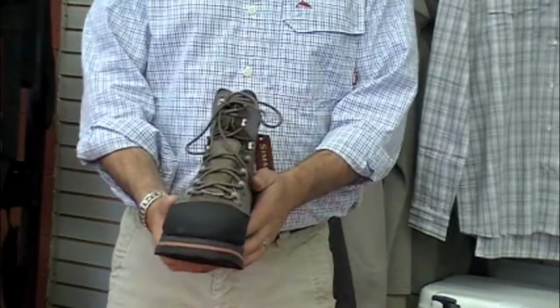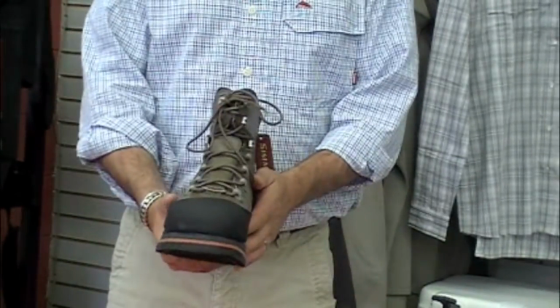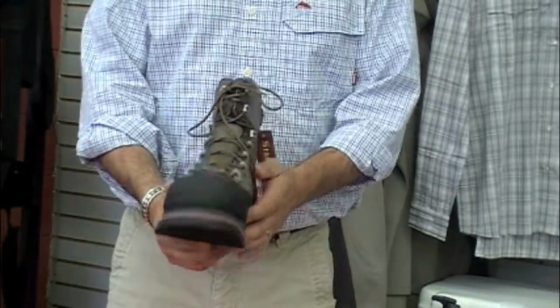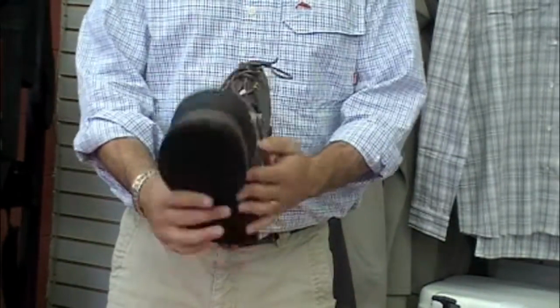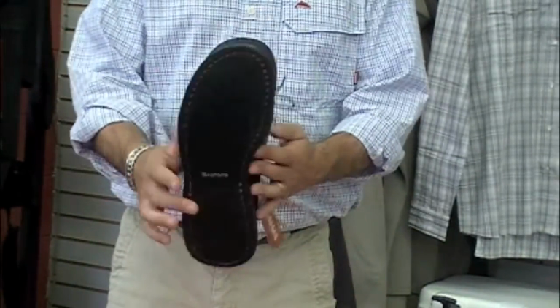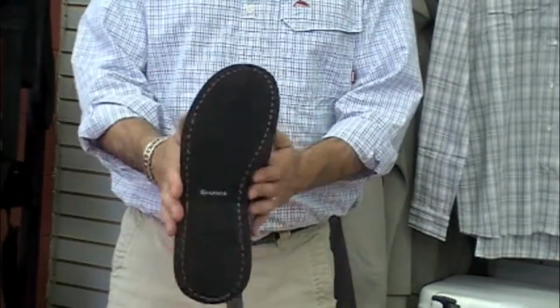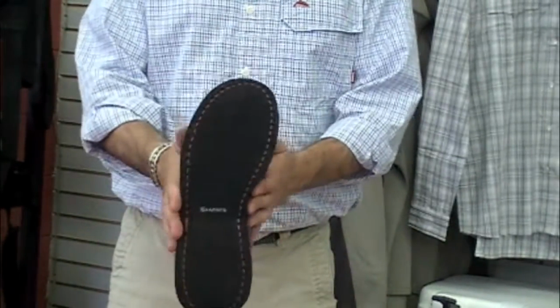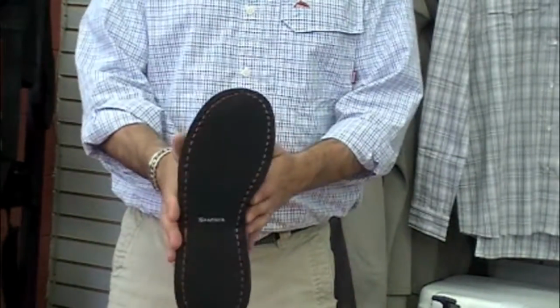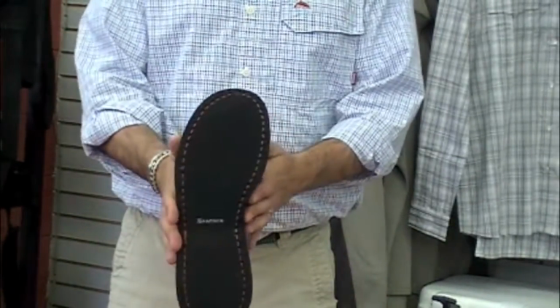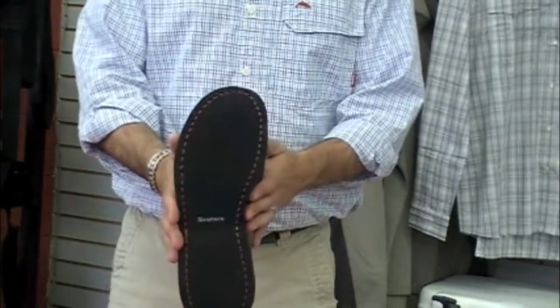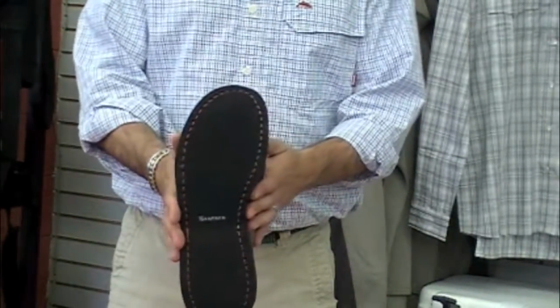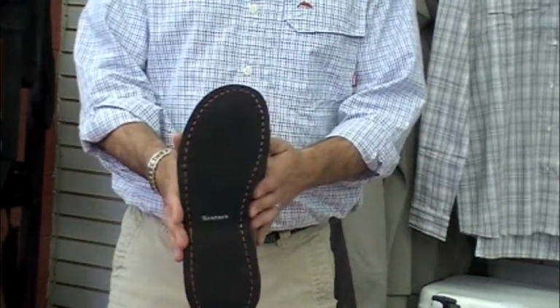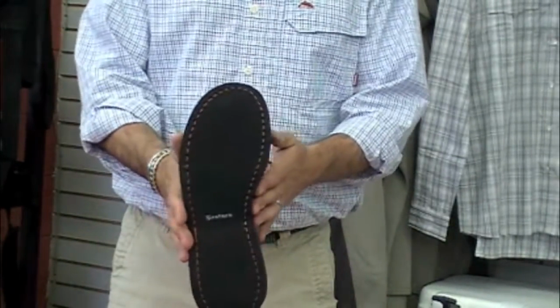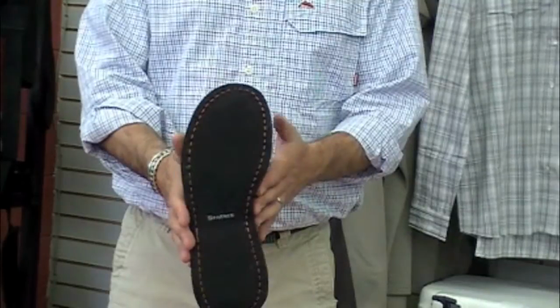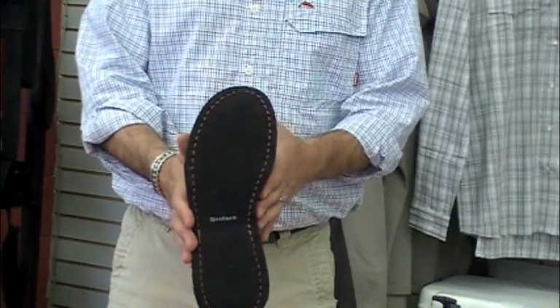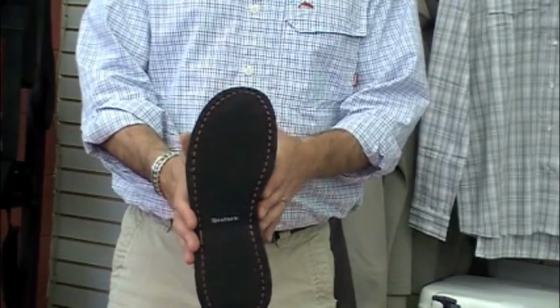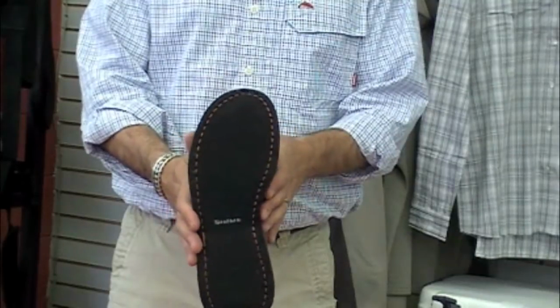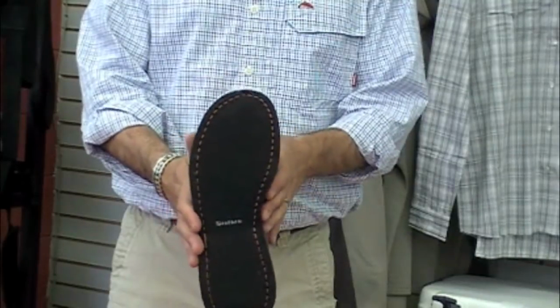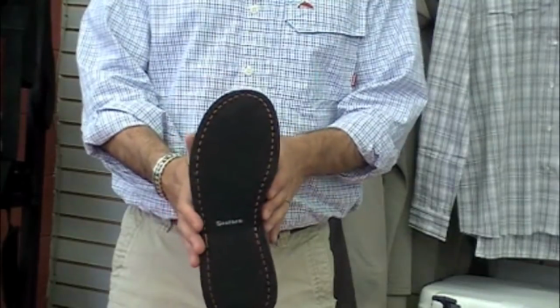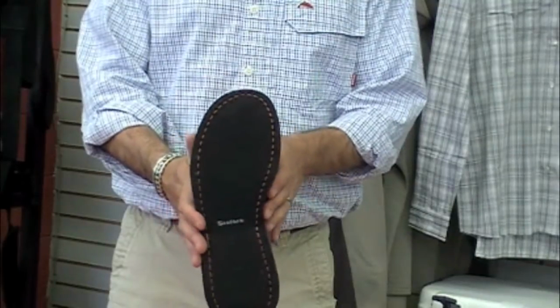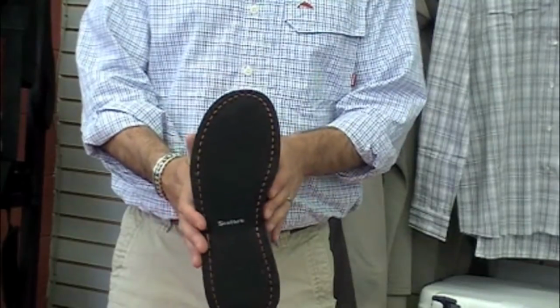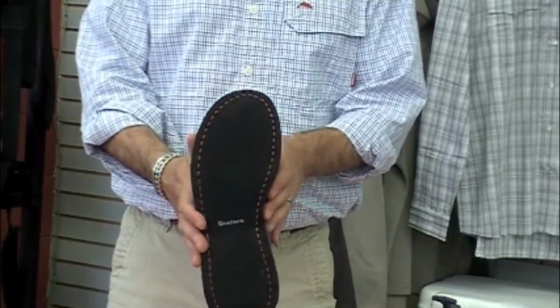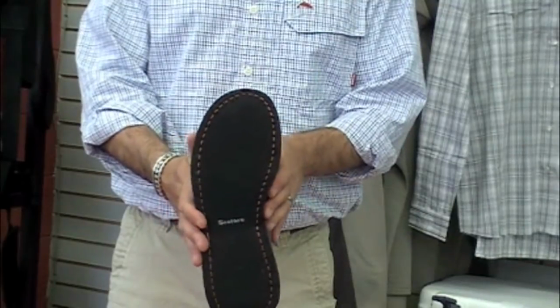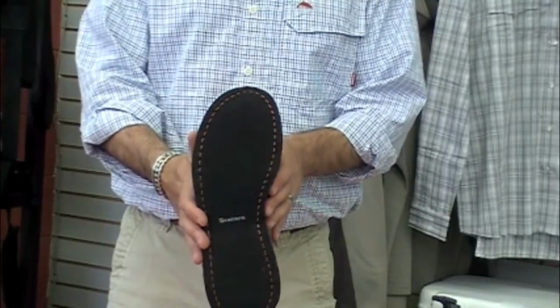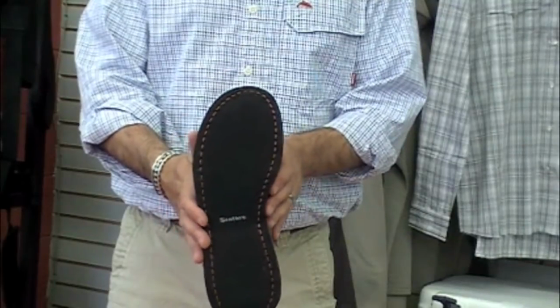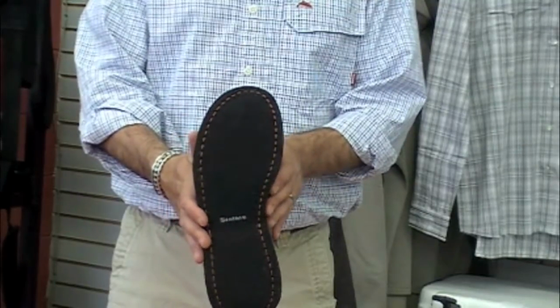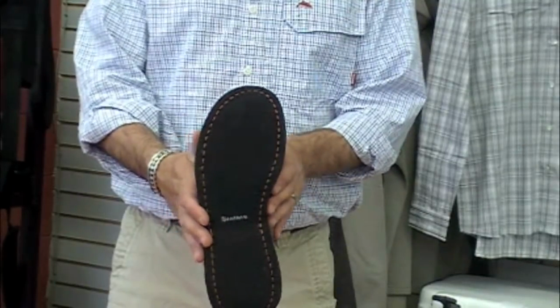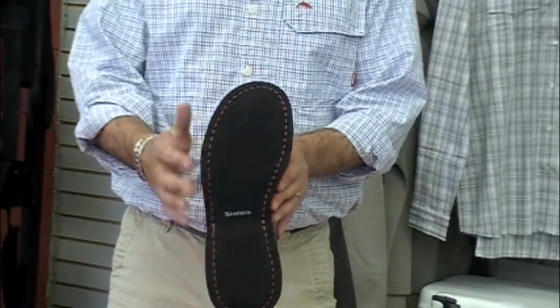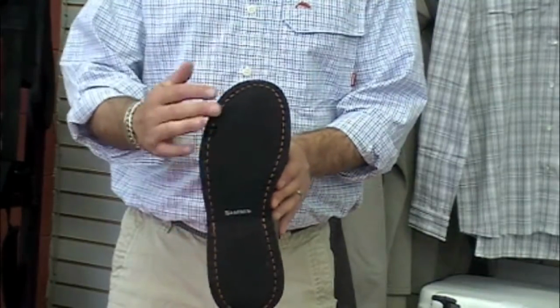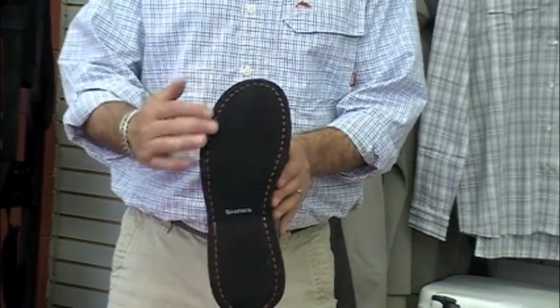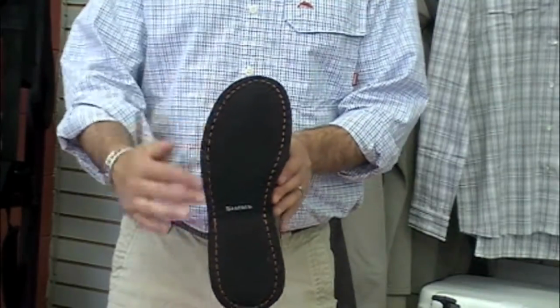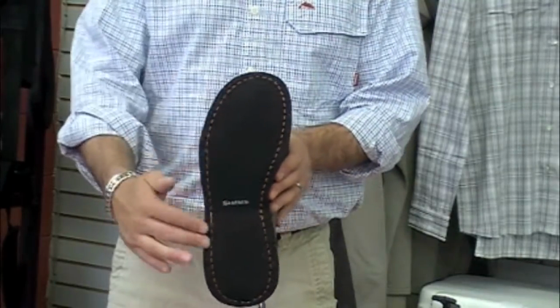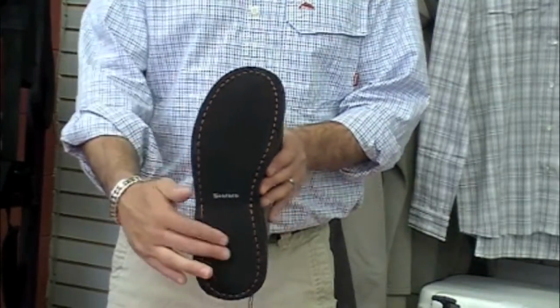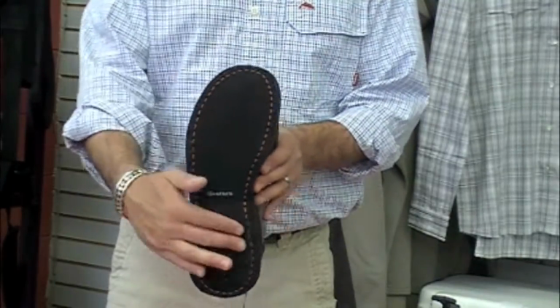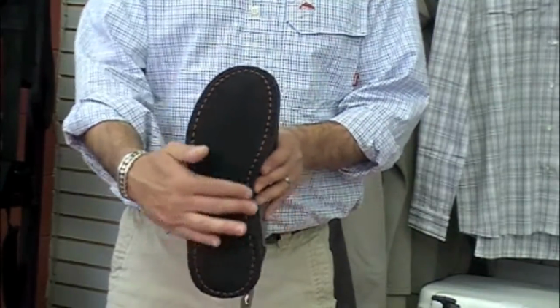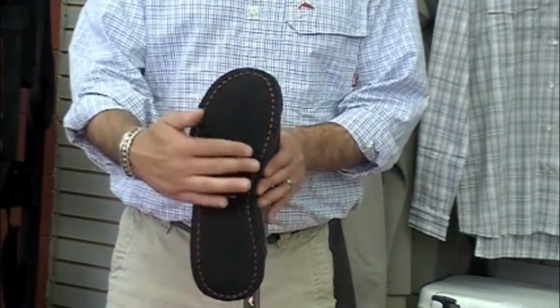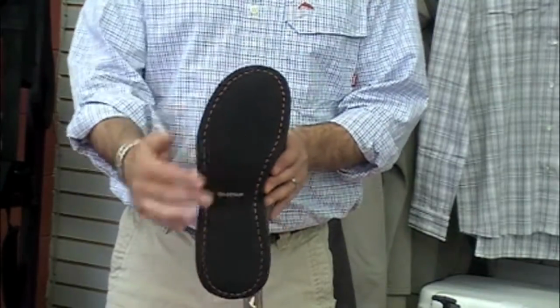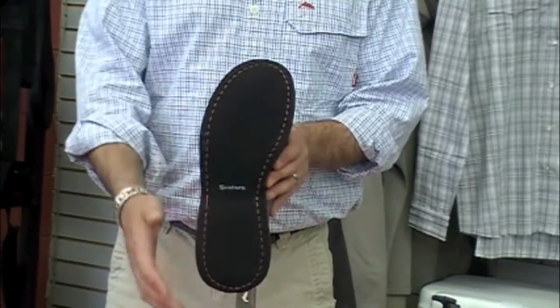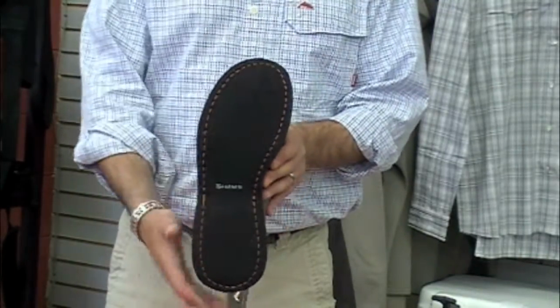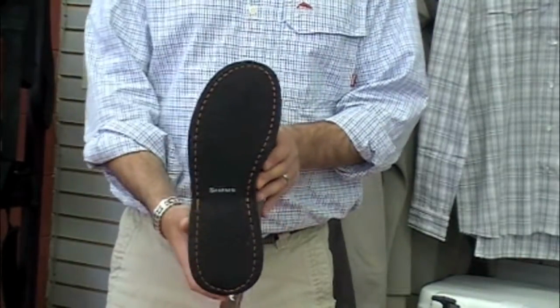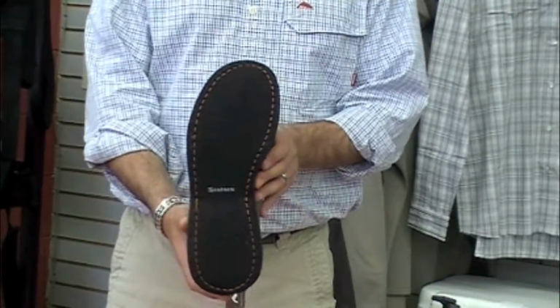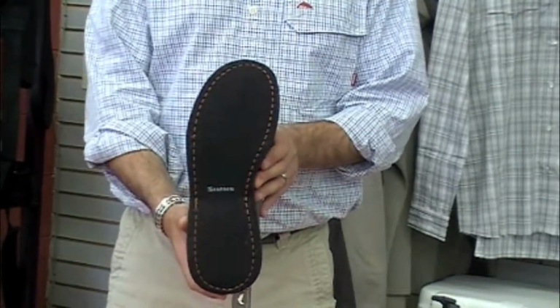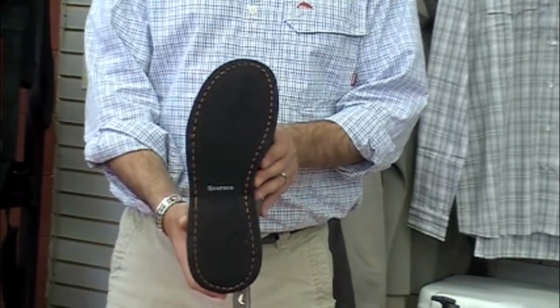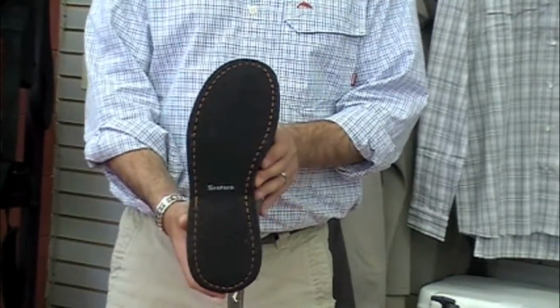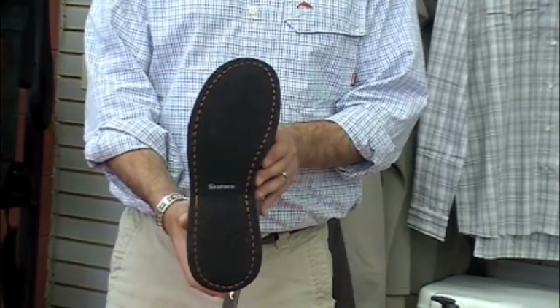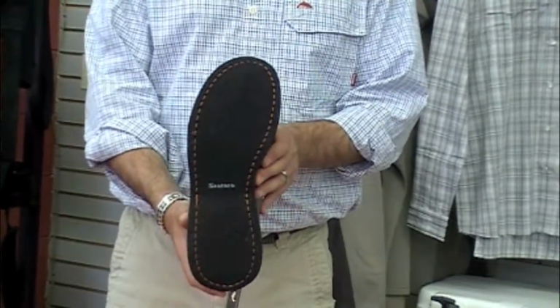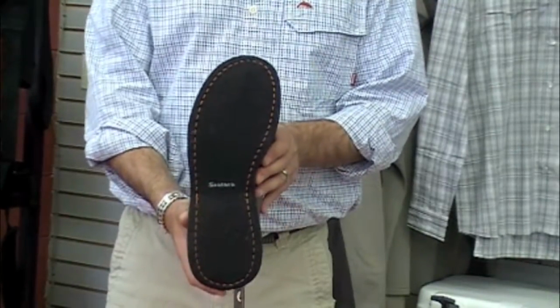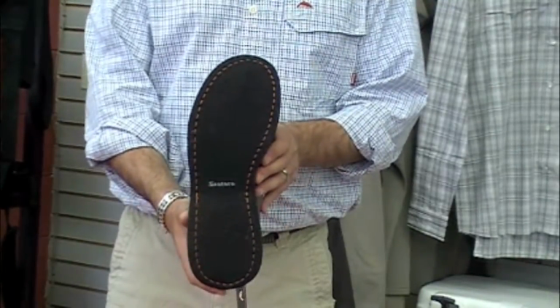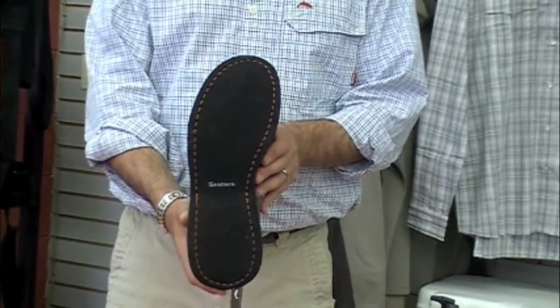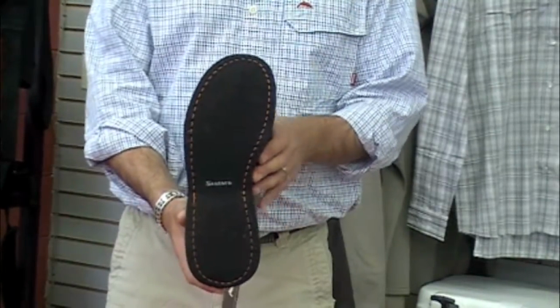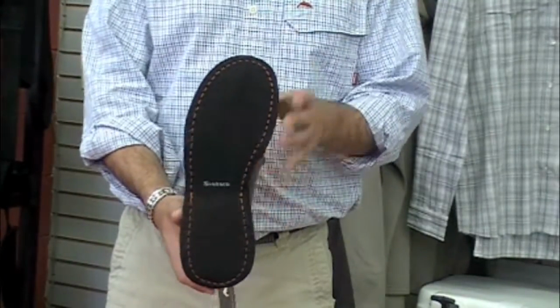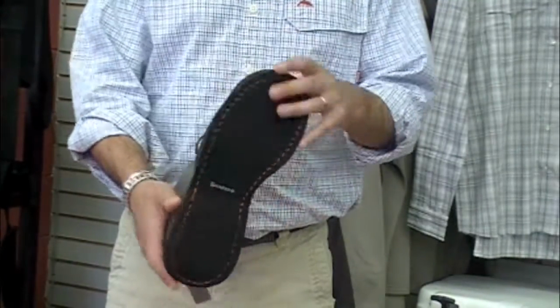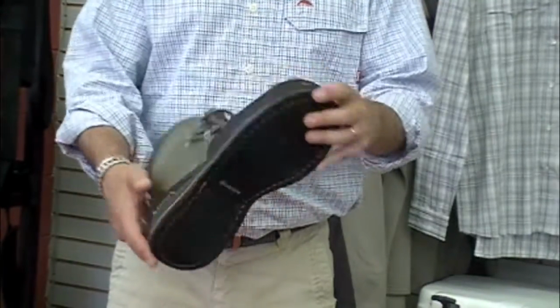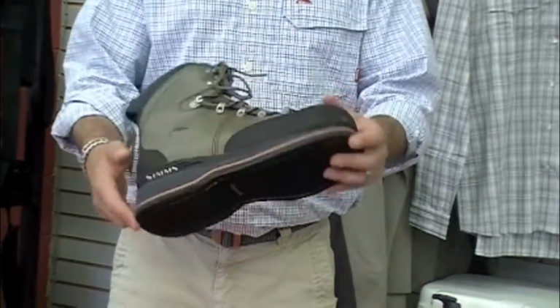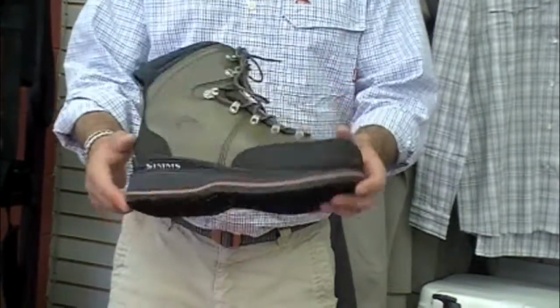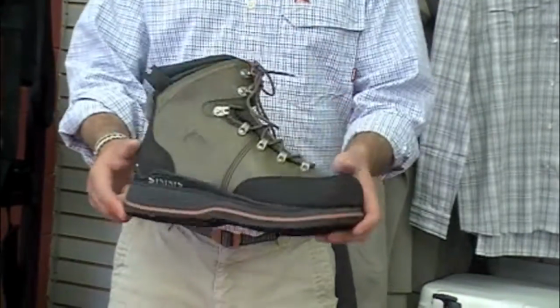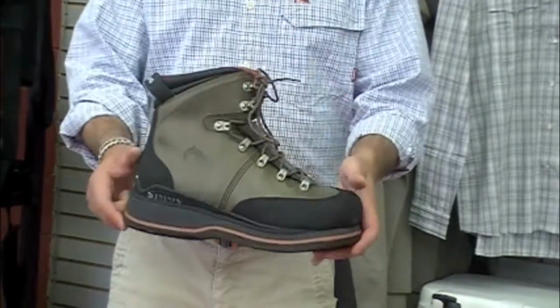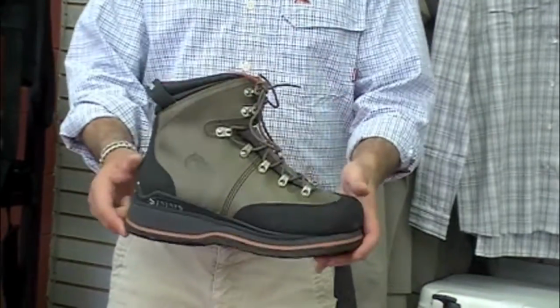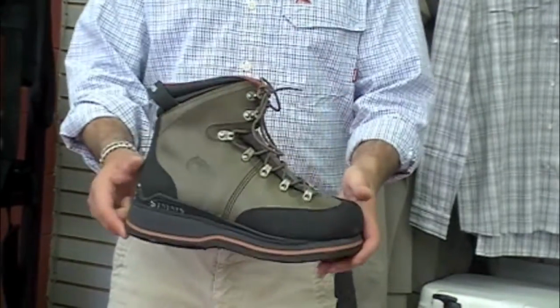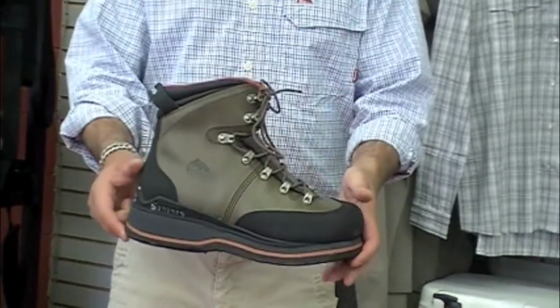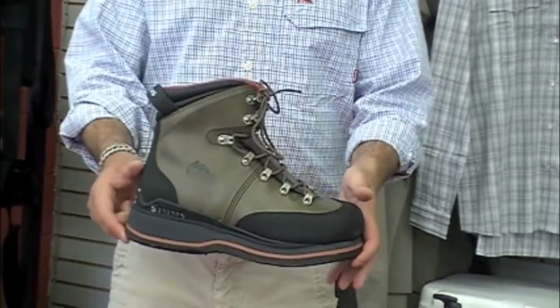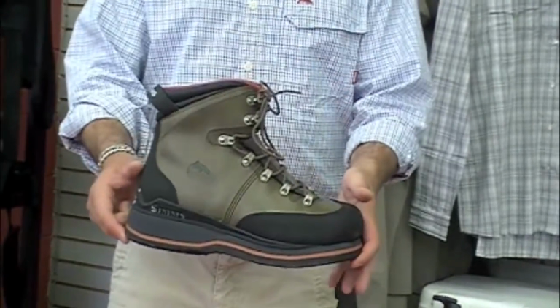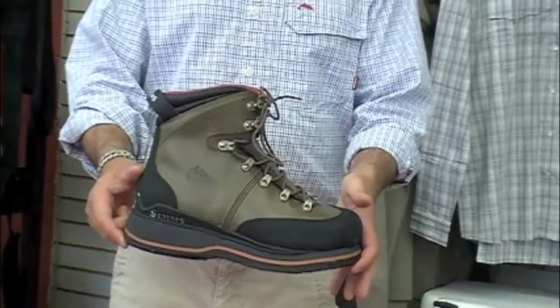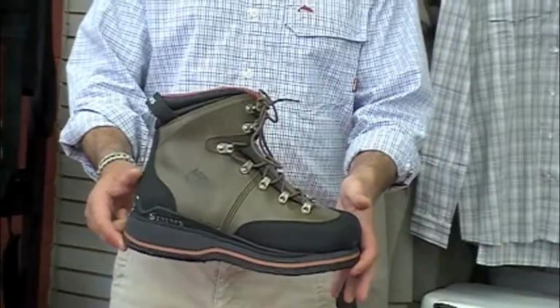This is available in a felt boot offering as well. You can go ahead and put your hardbite boot studs in this boot. It's $99.95.